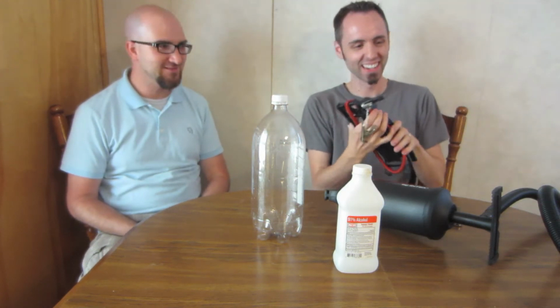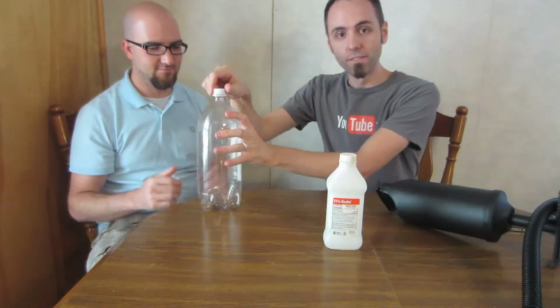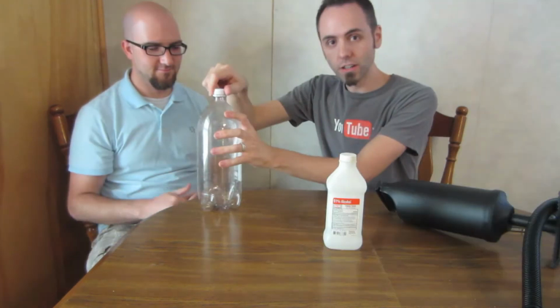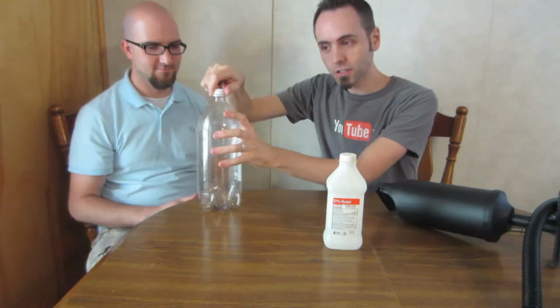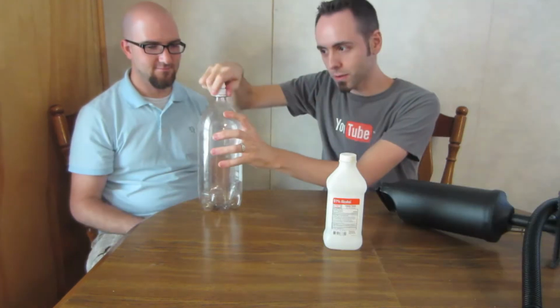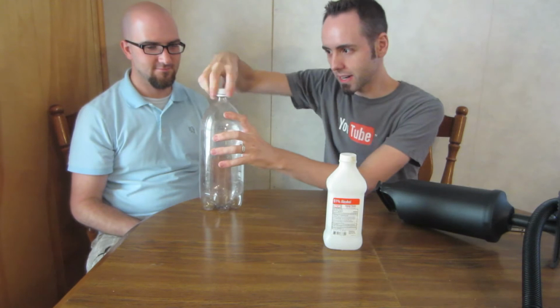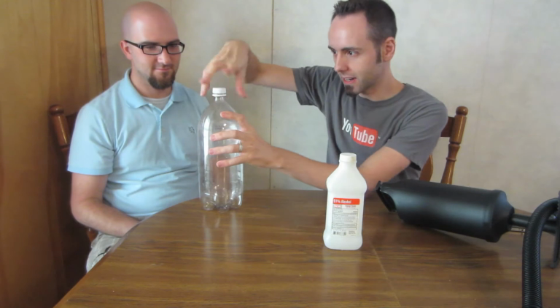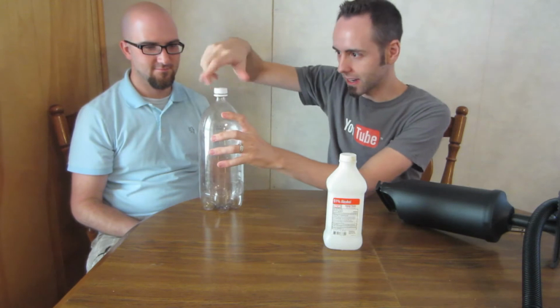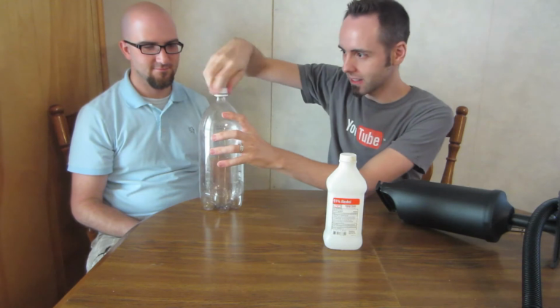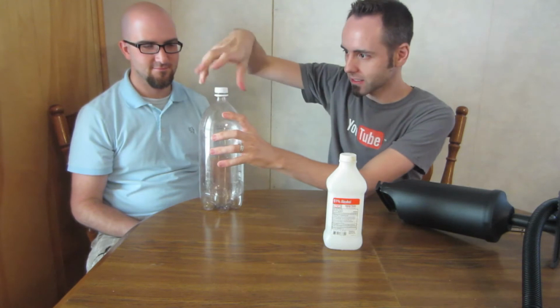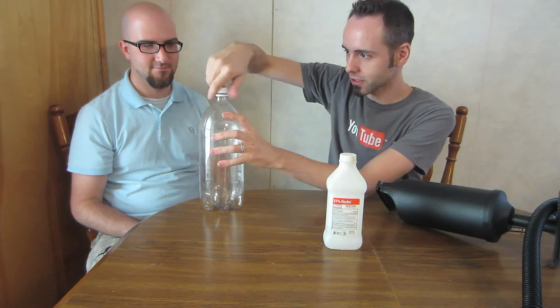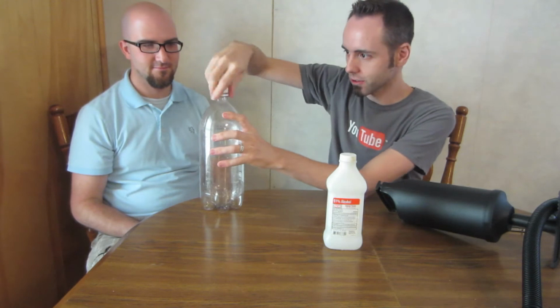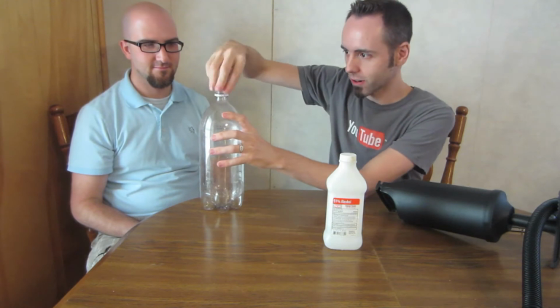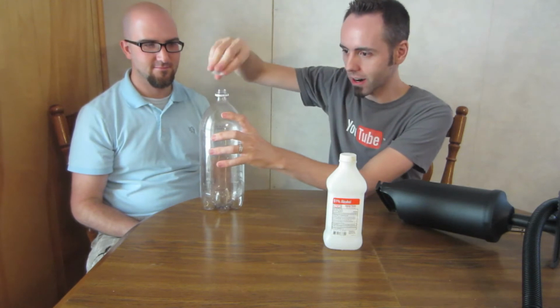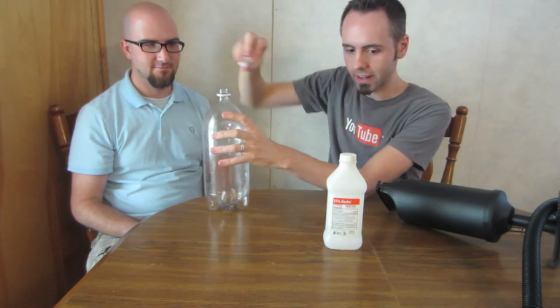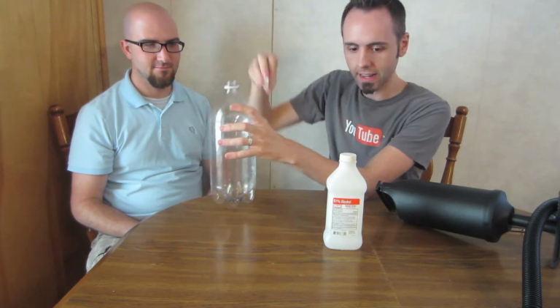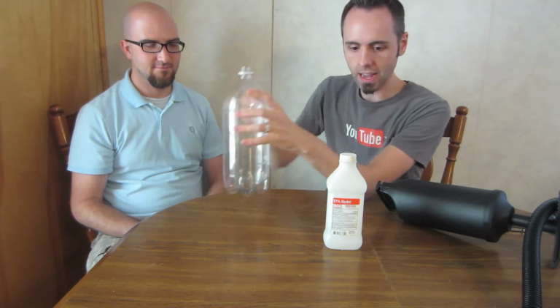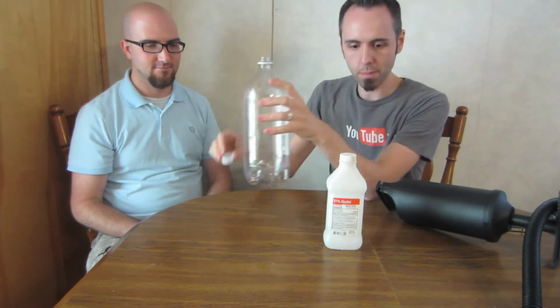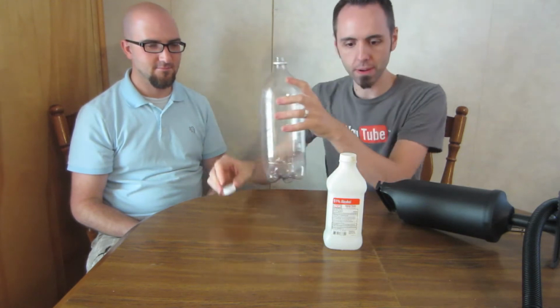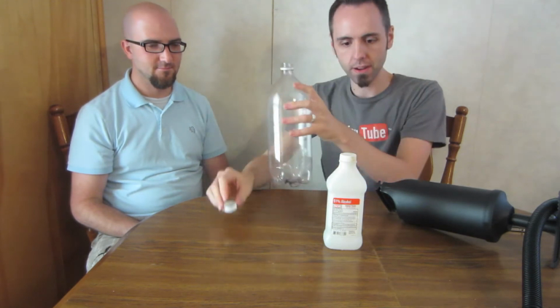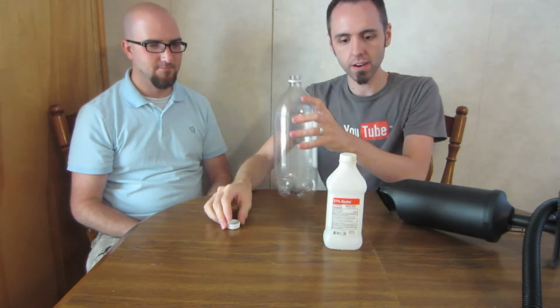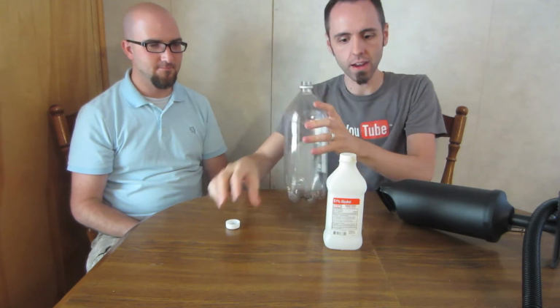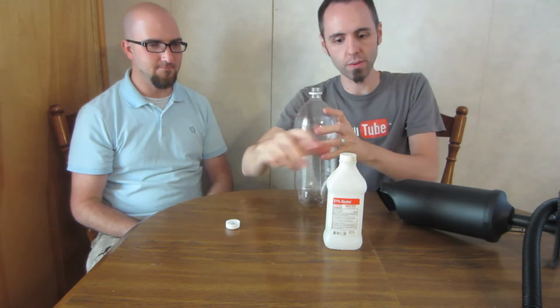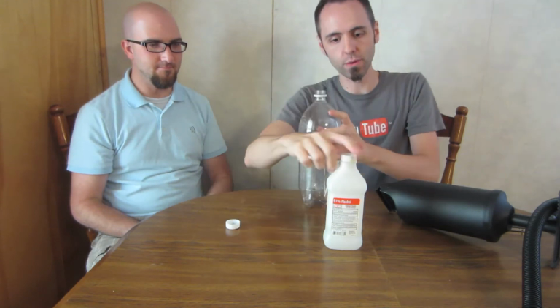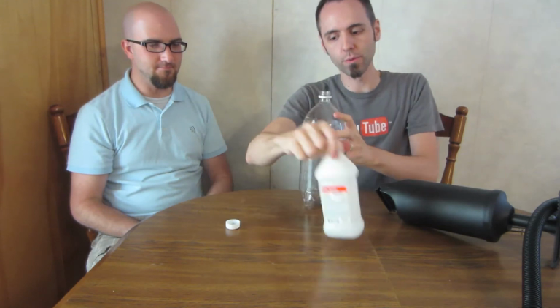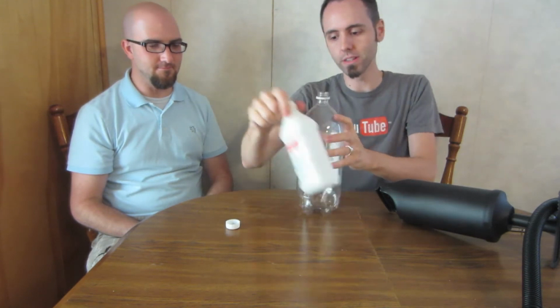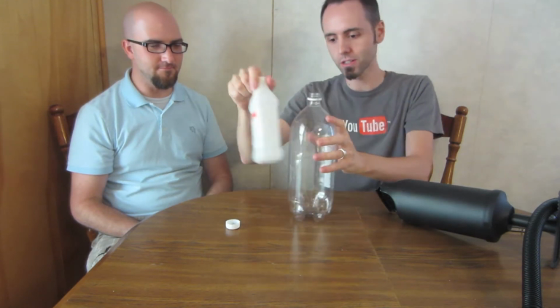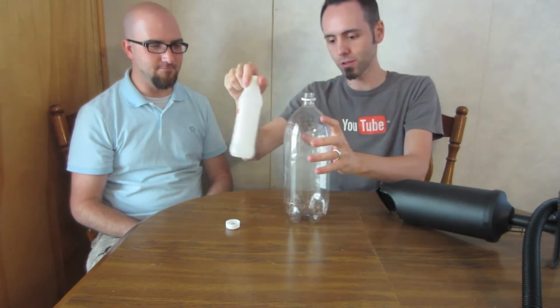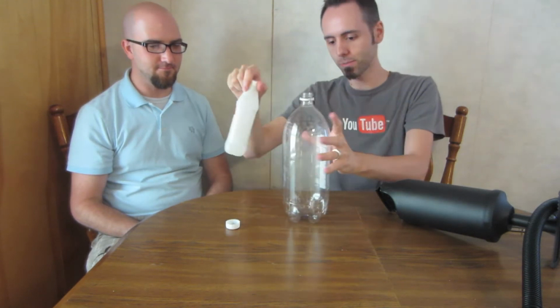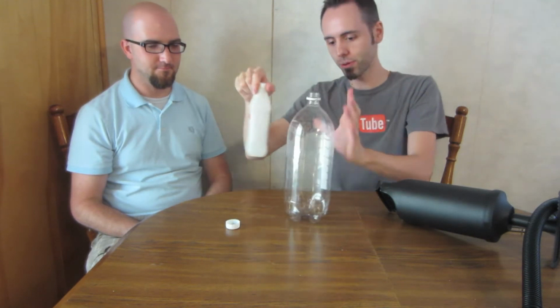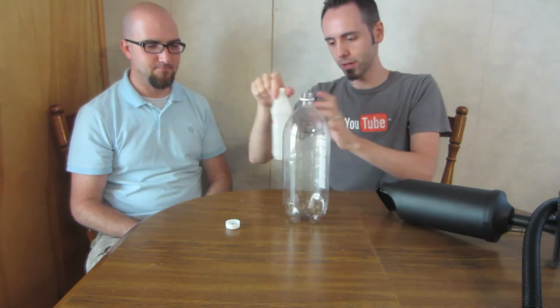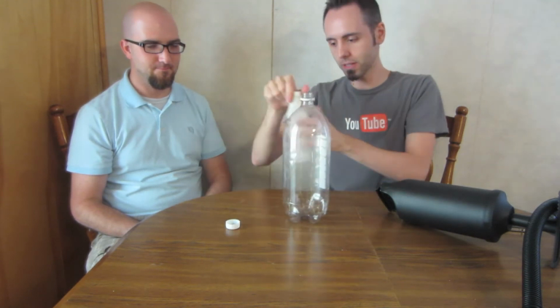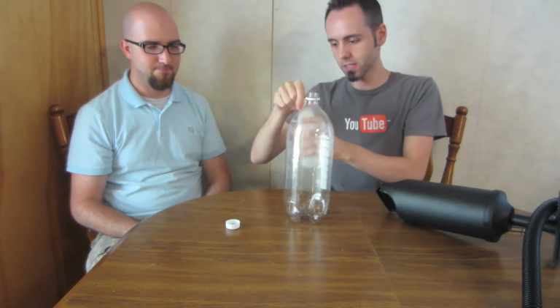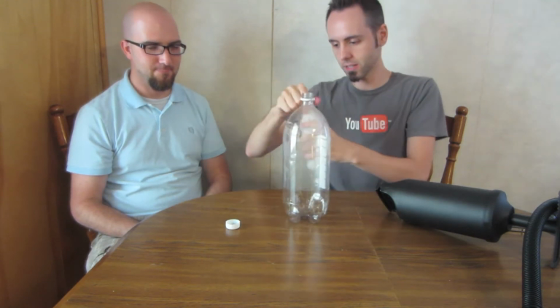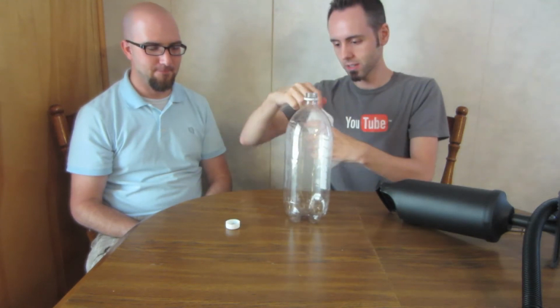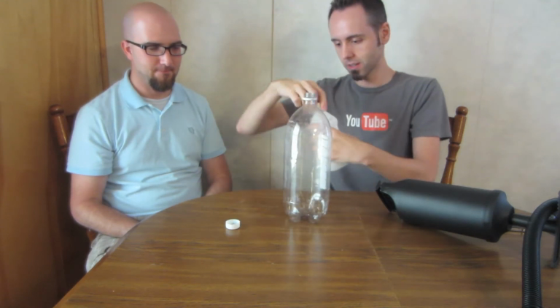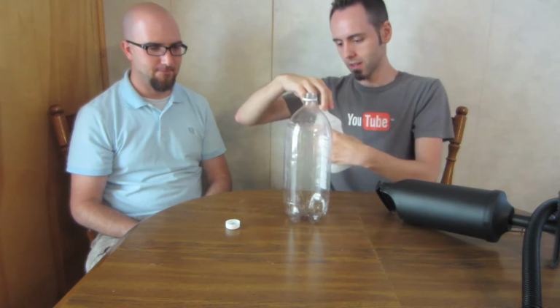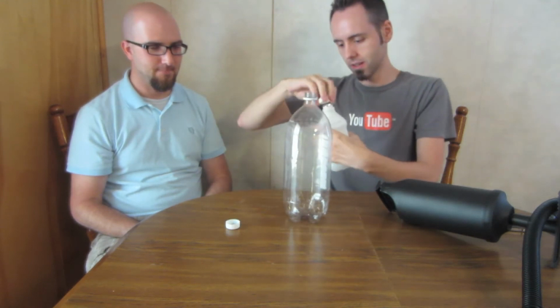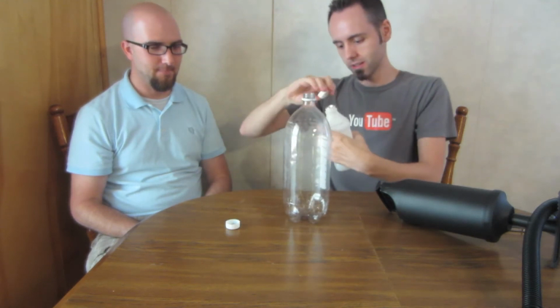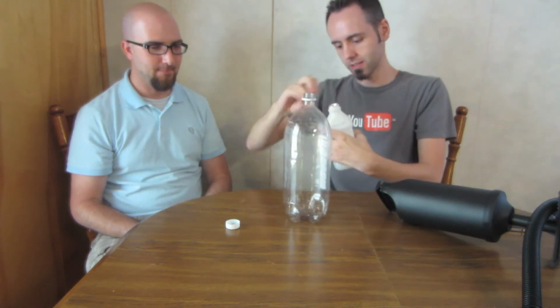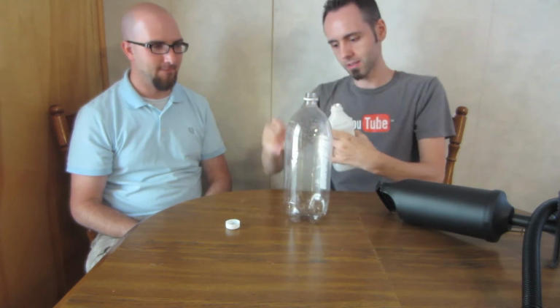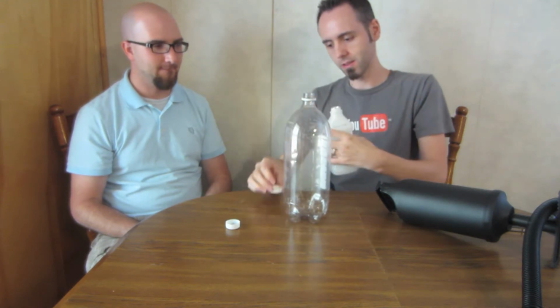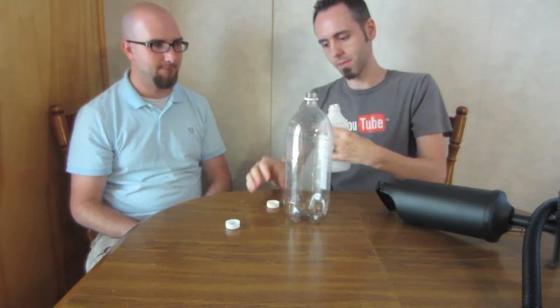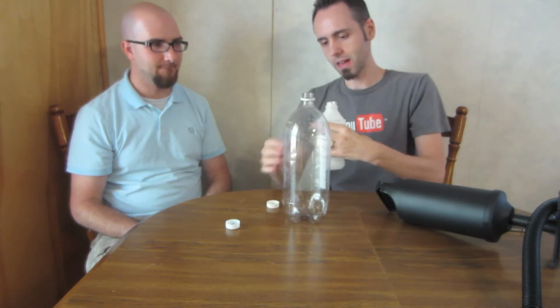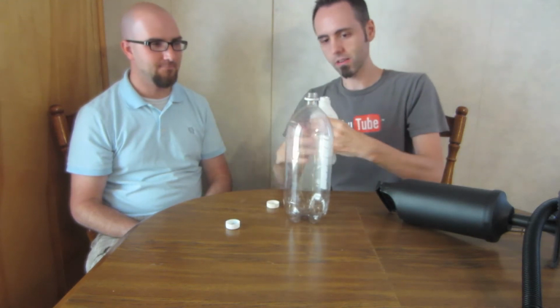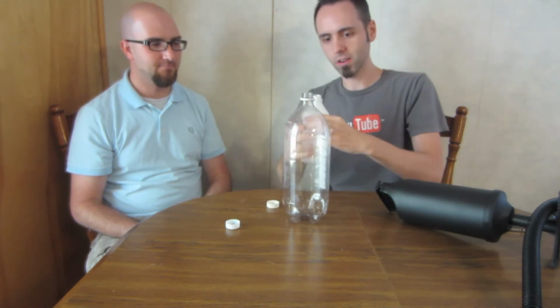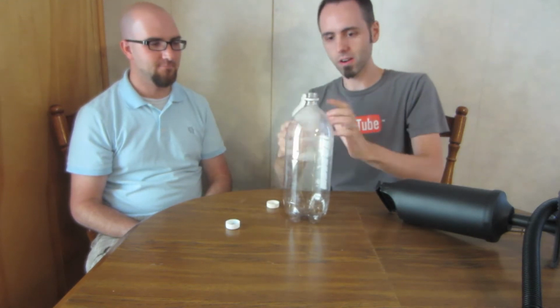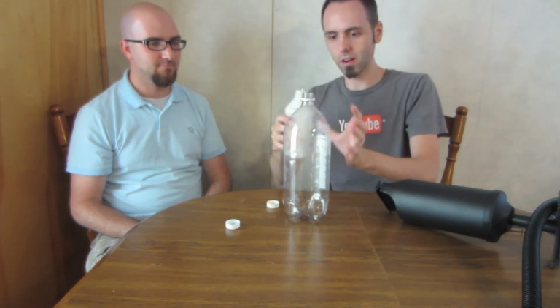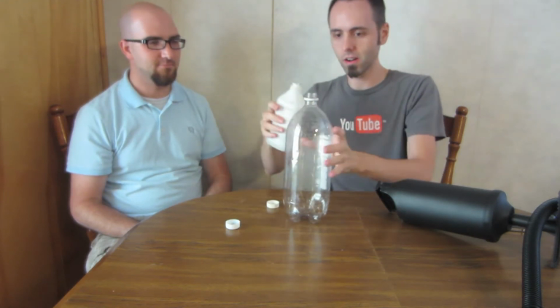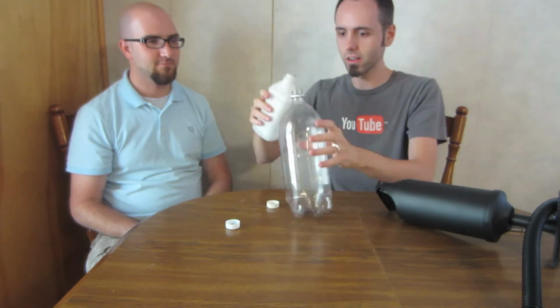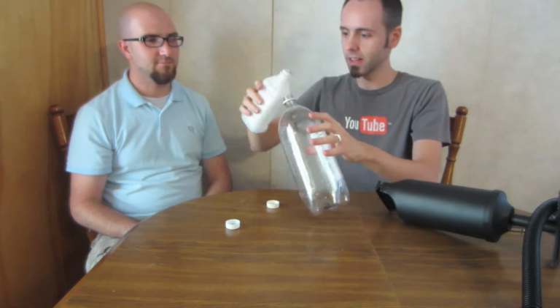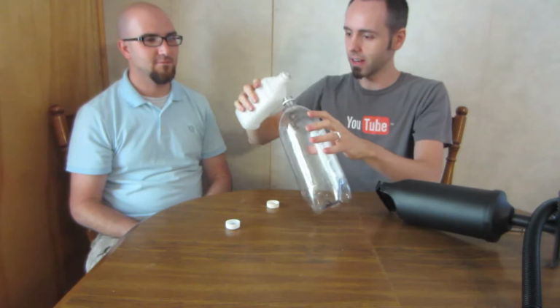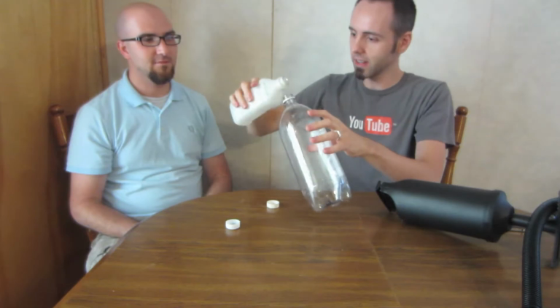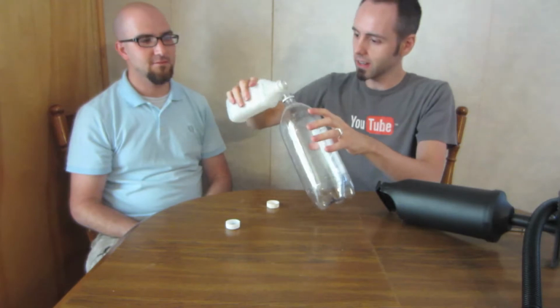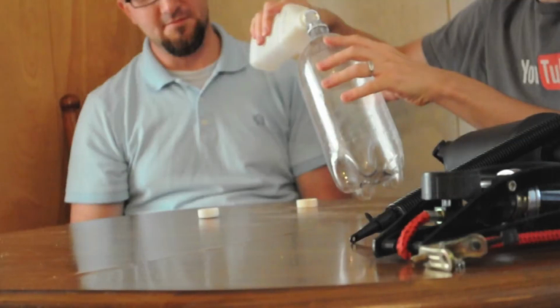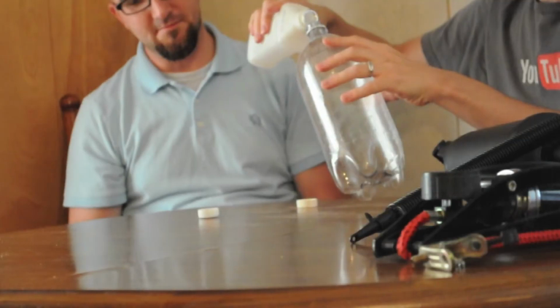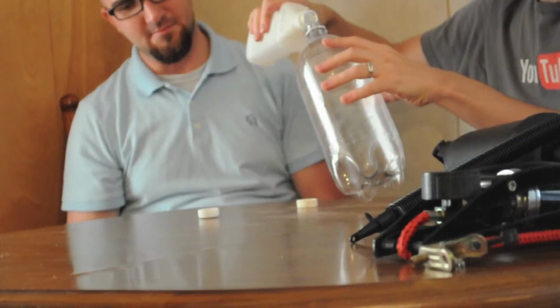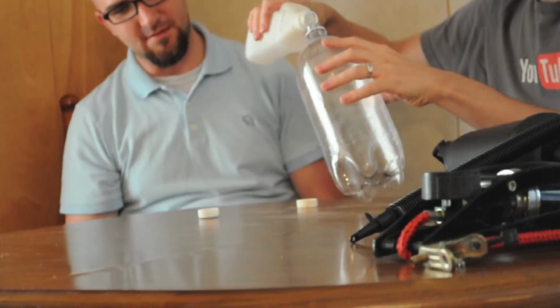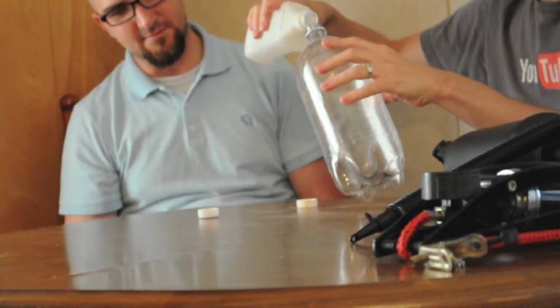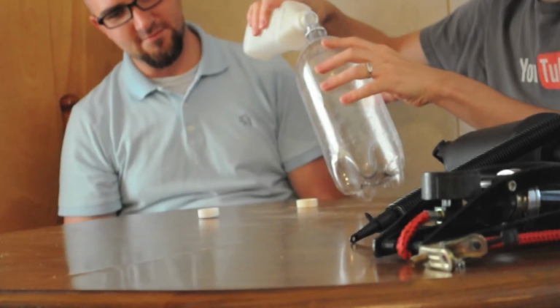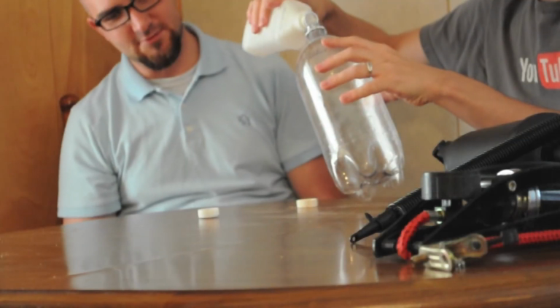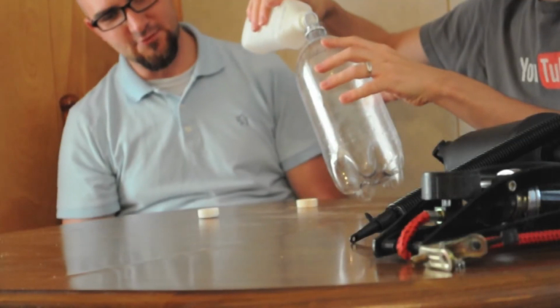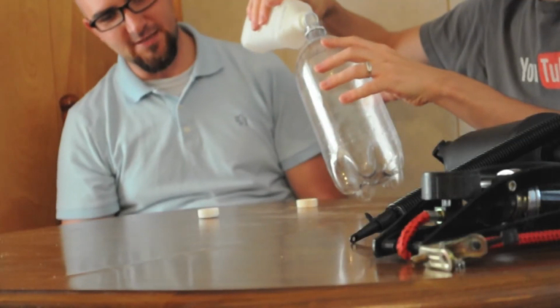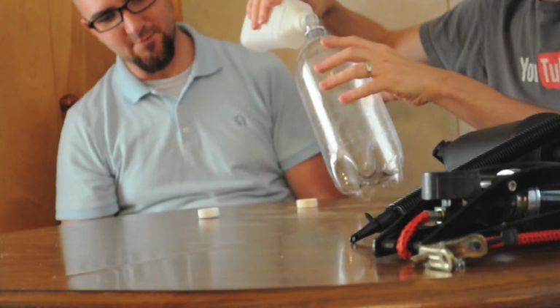First, we need to unscrew our cap here, and we want to put some alcohol in it — about two tablespoons.